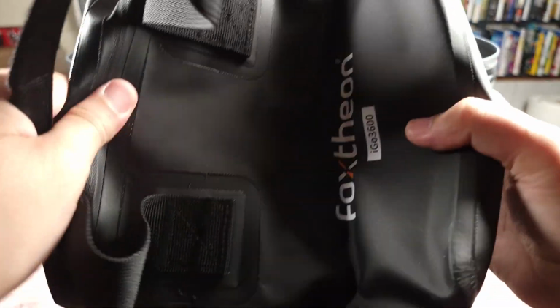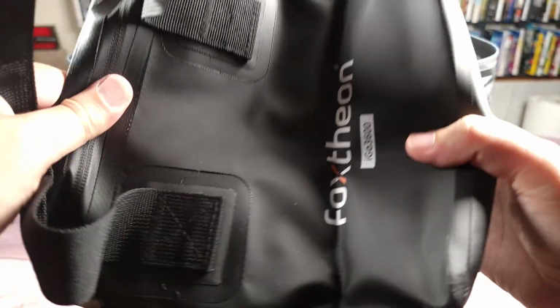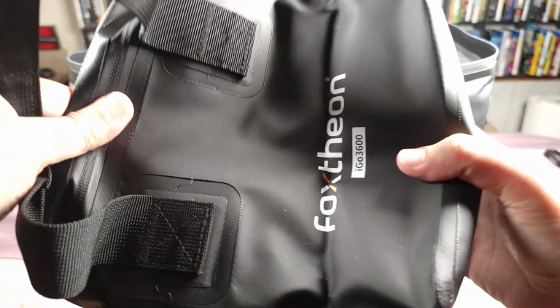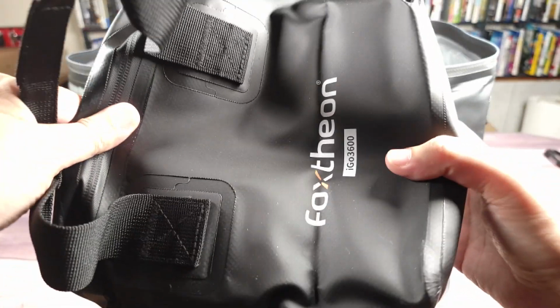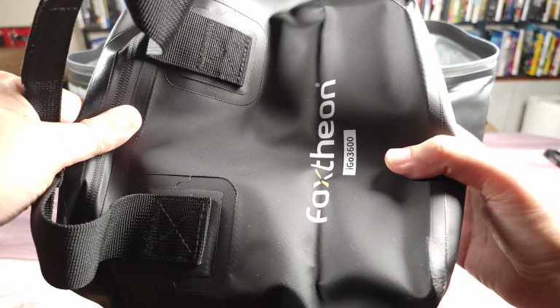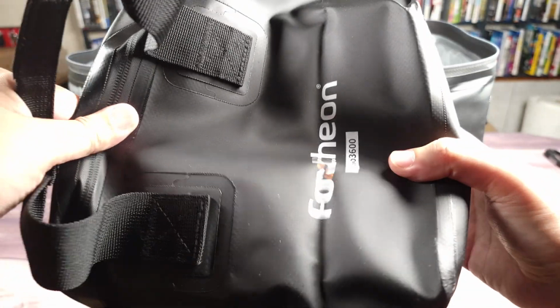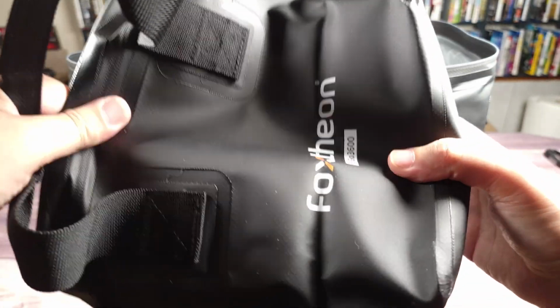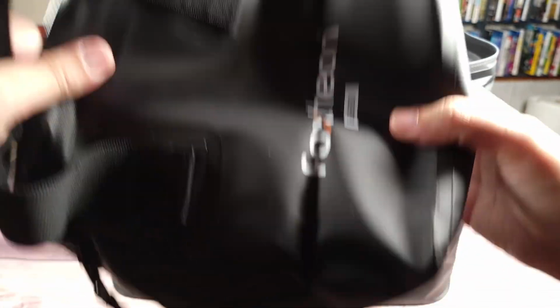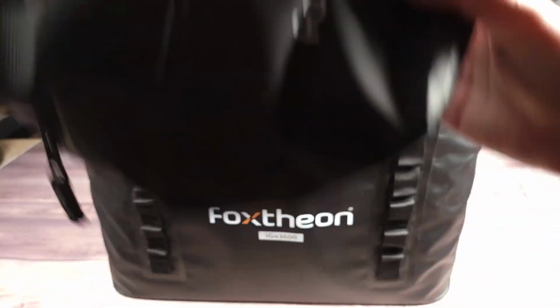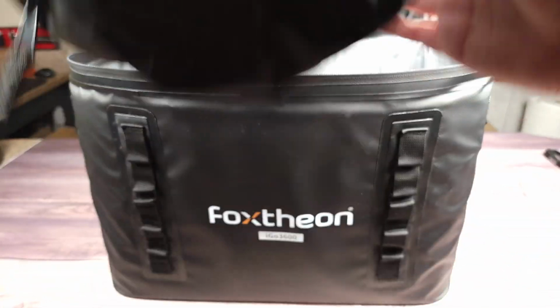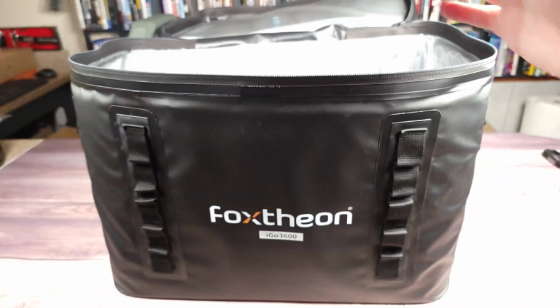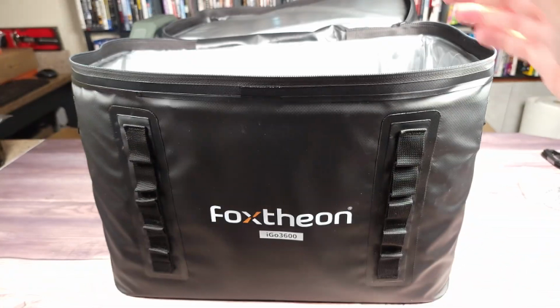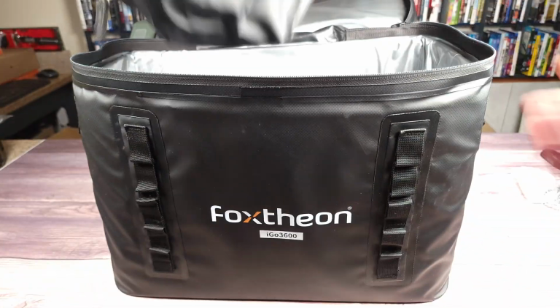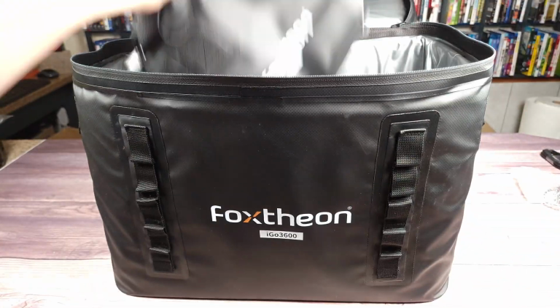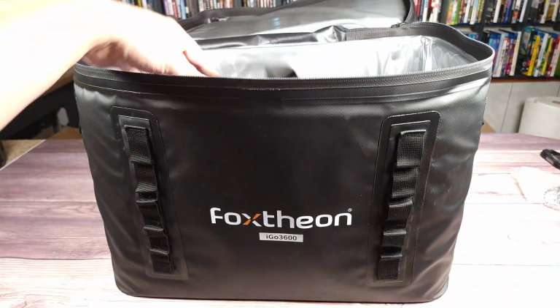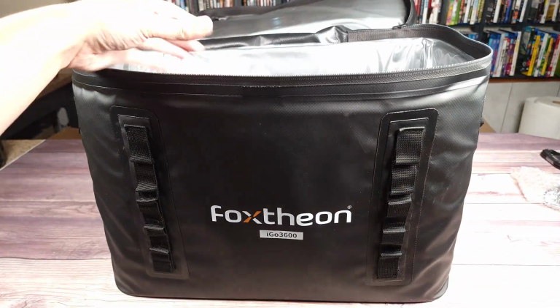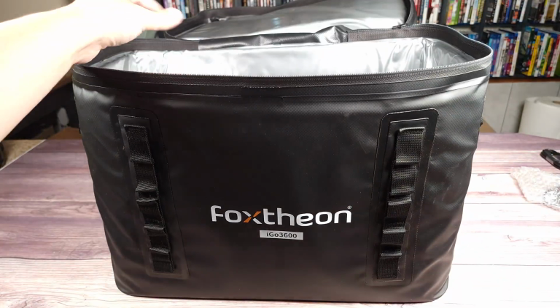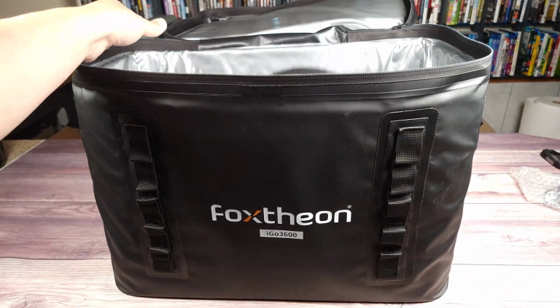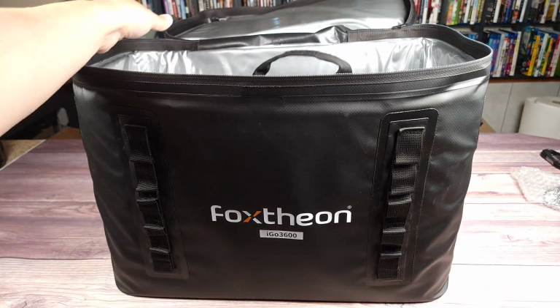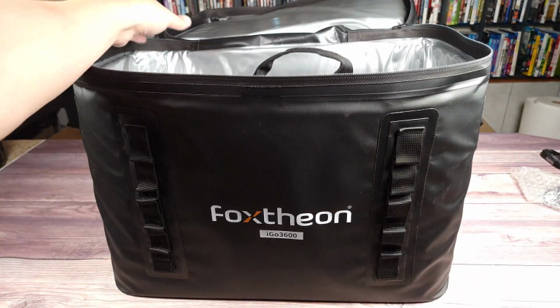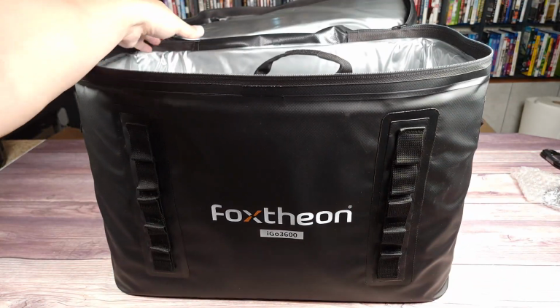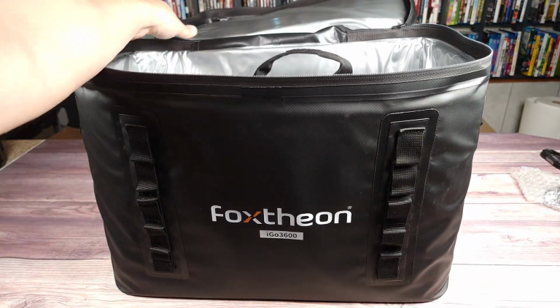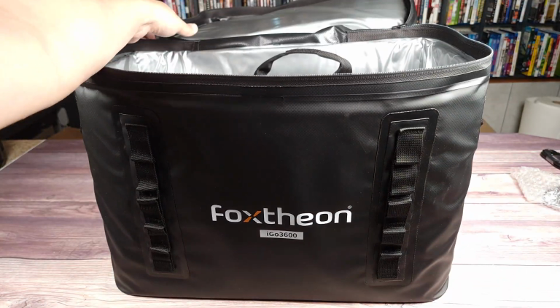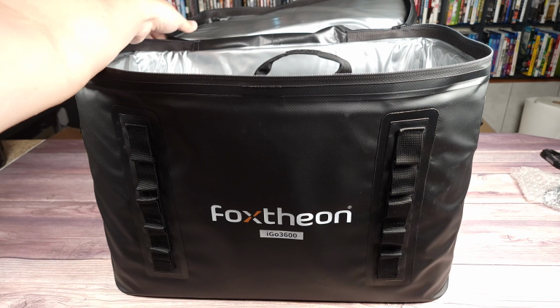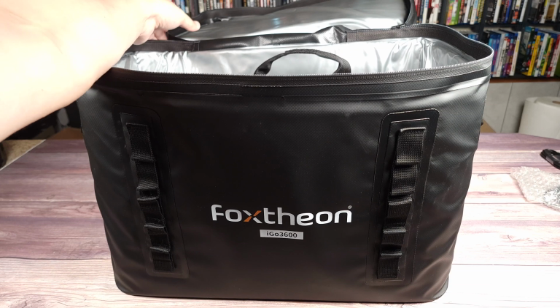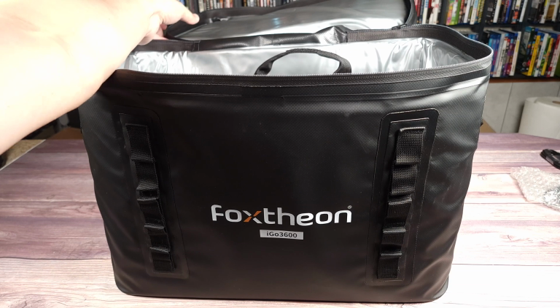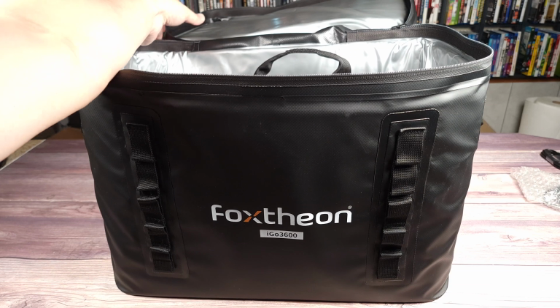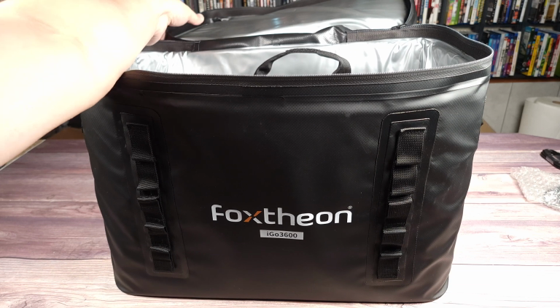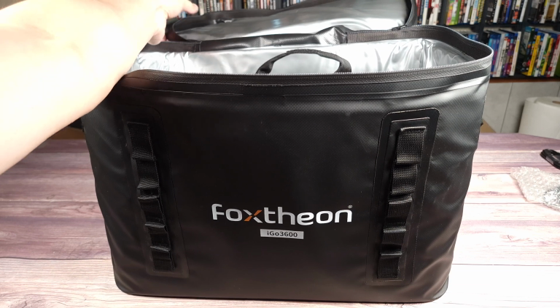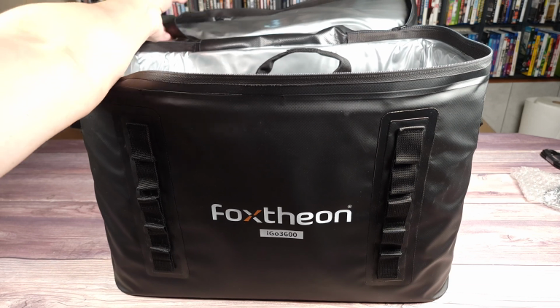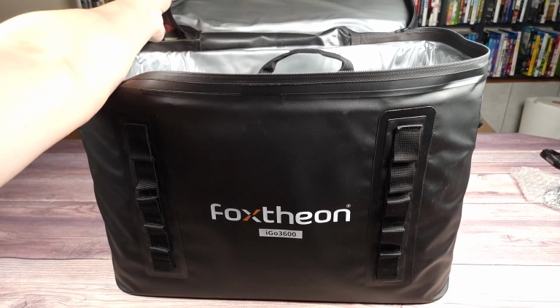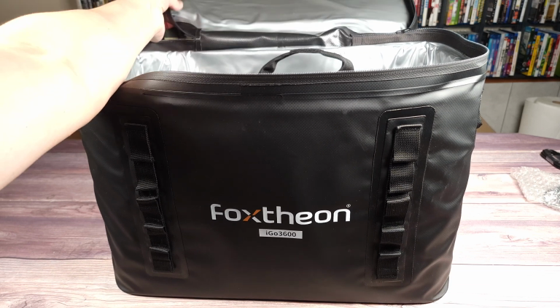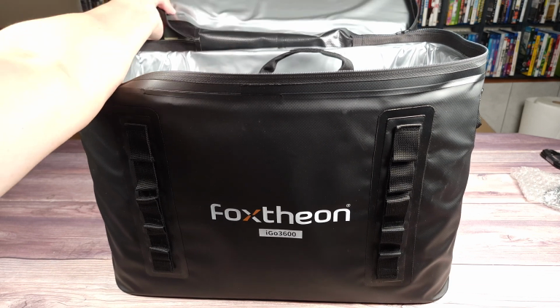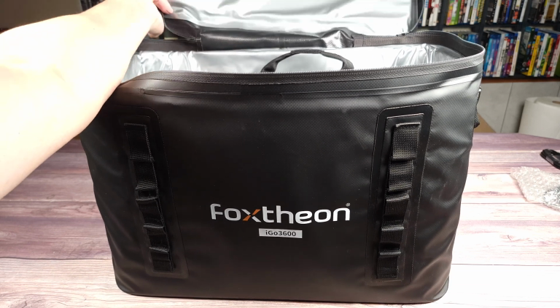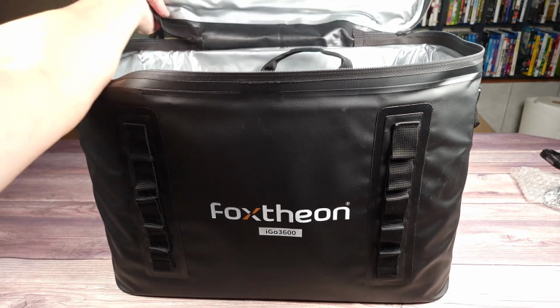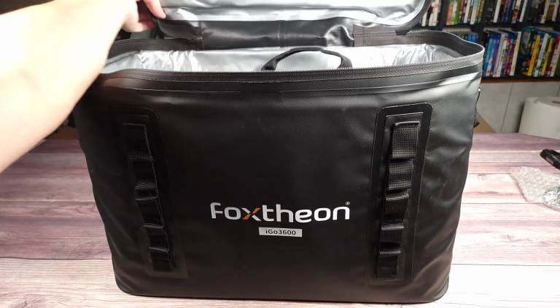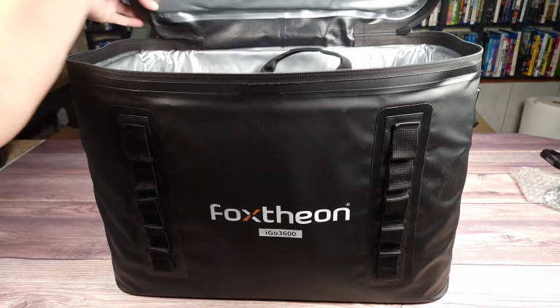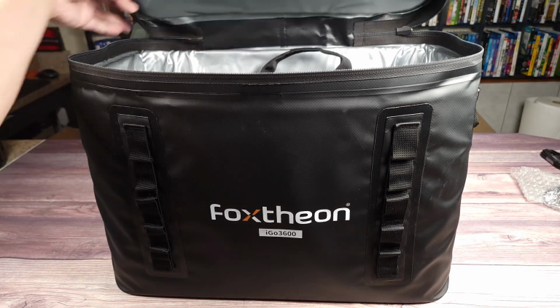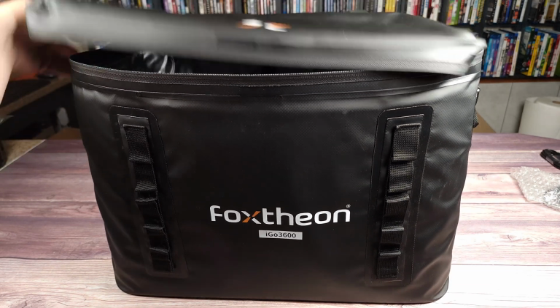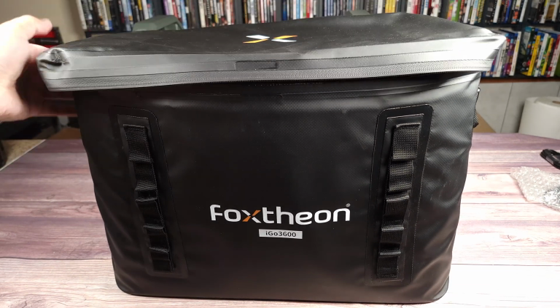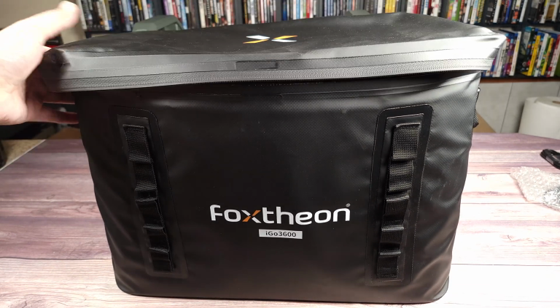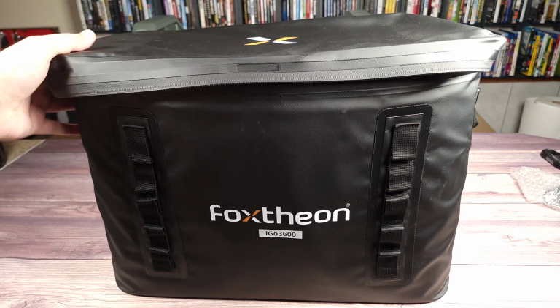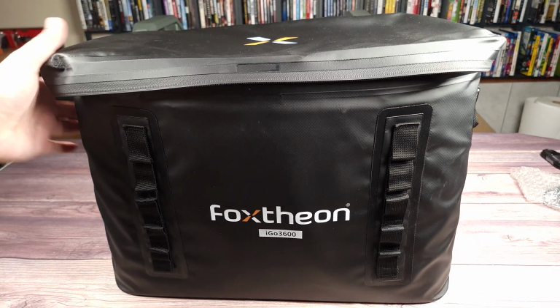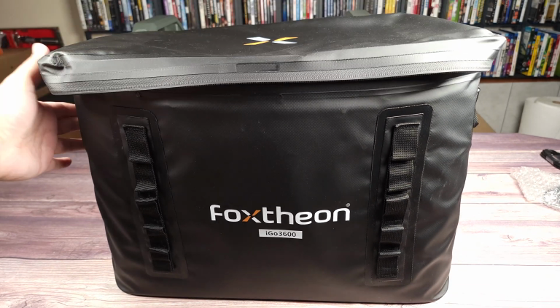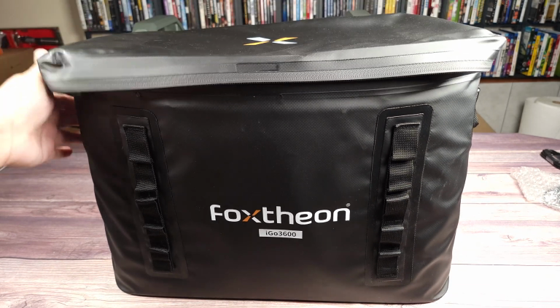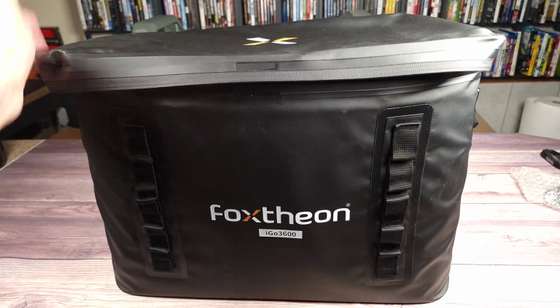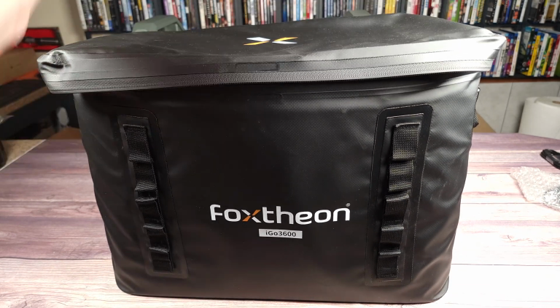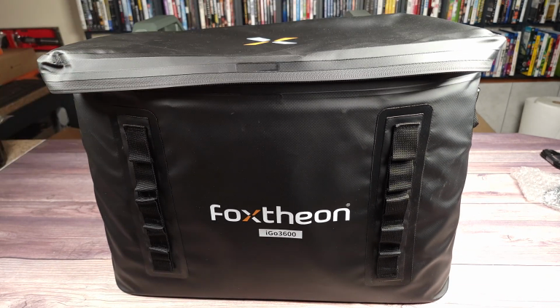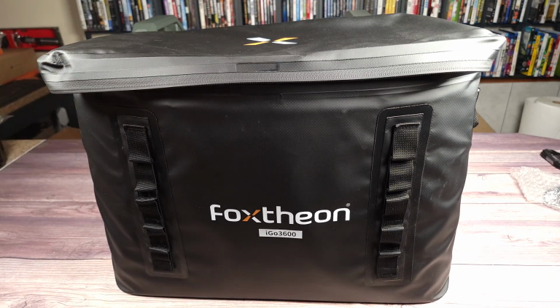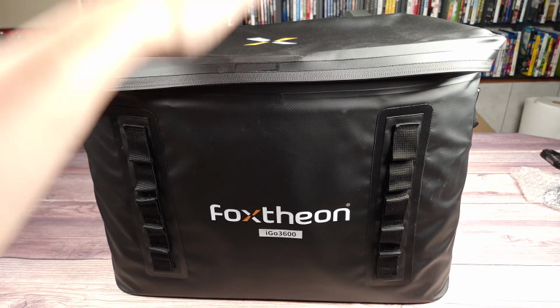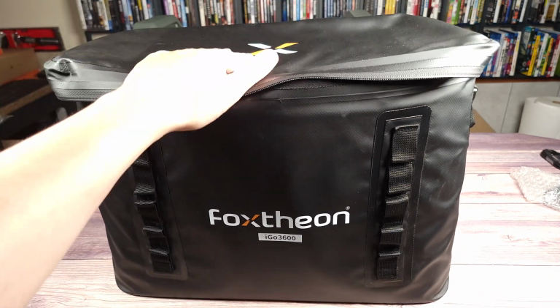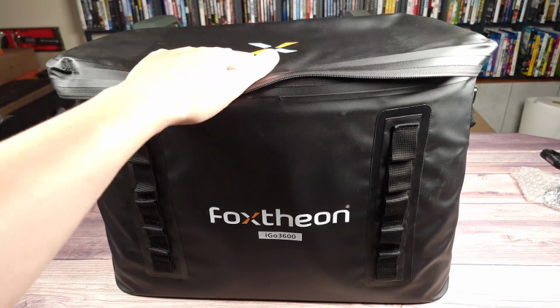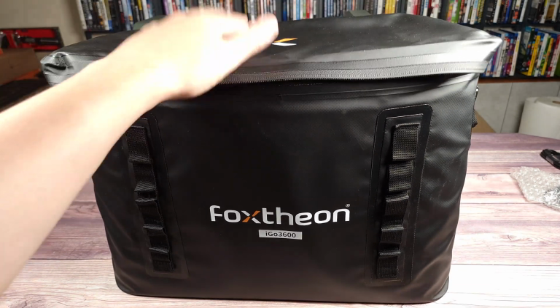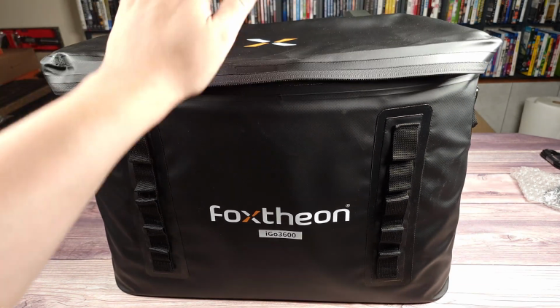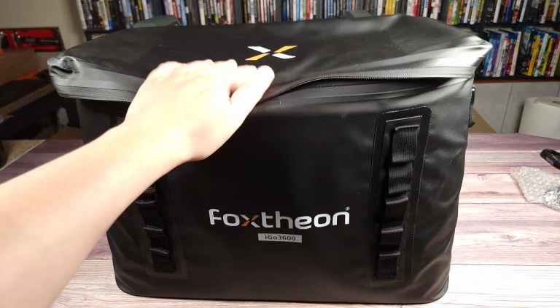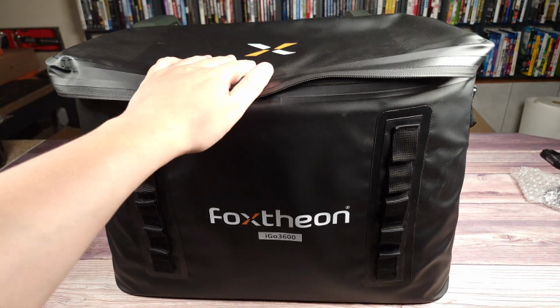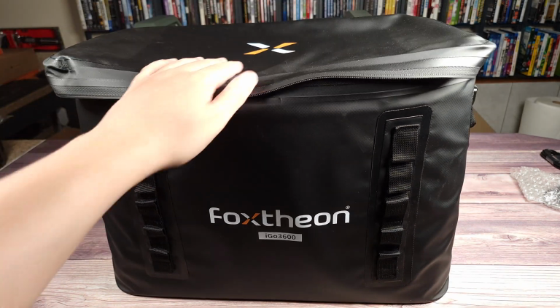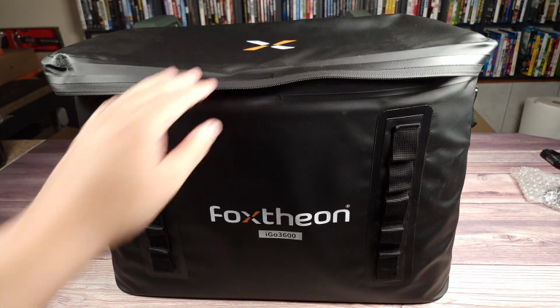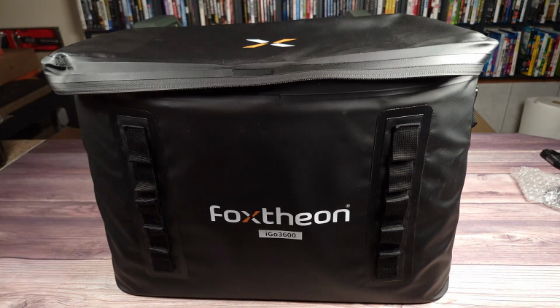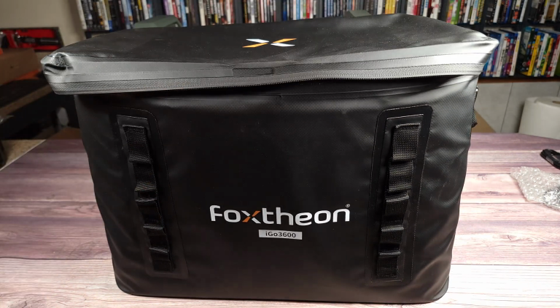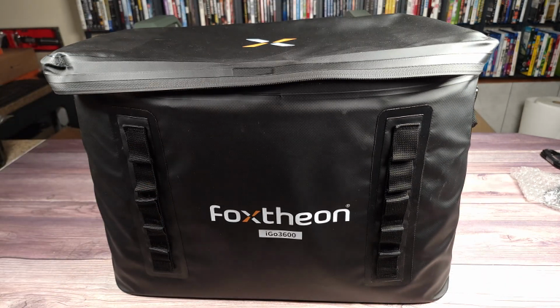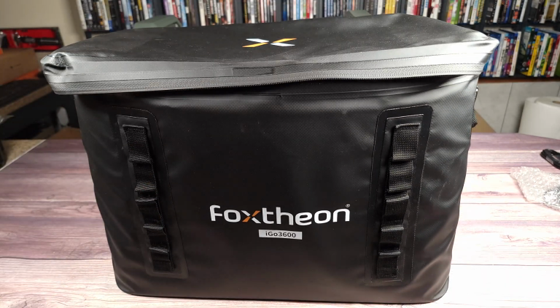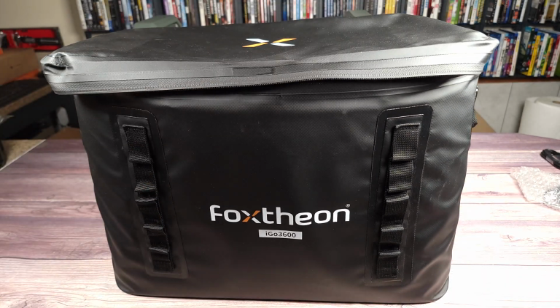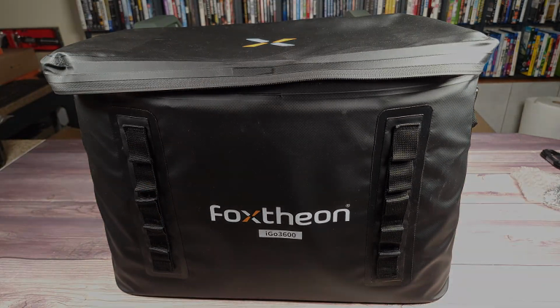Overall, very good bags to include with the power station to keep it covered and protected.